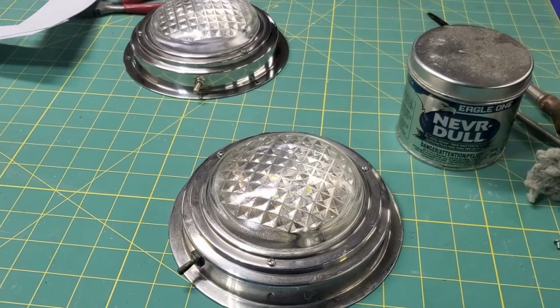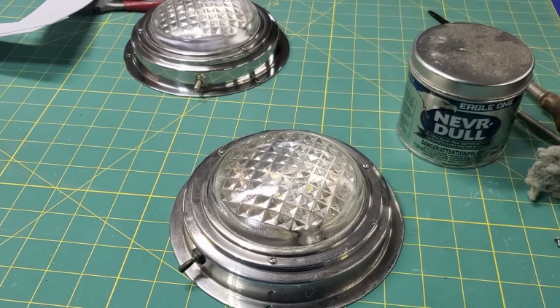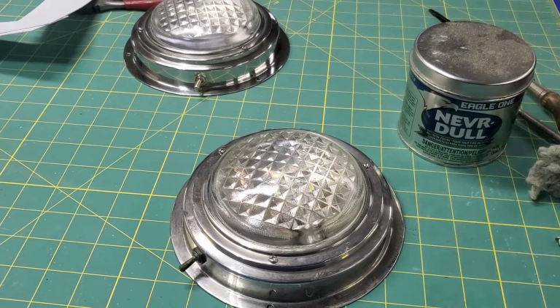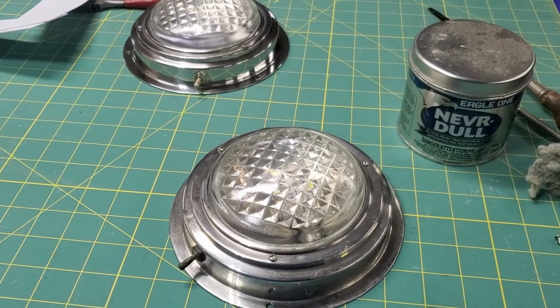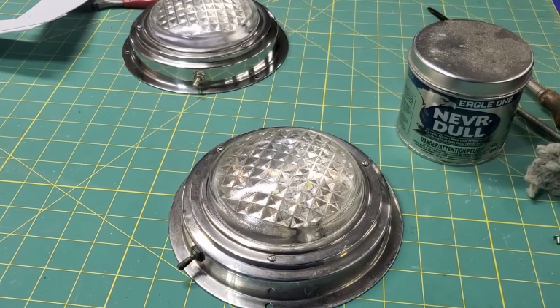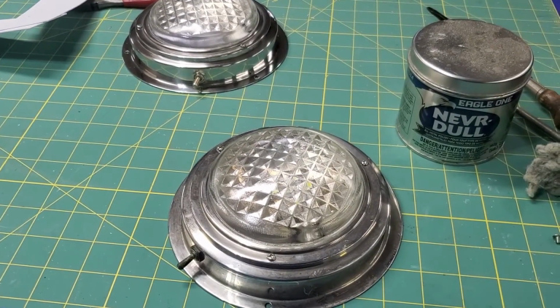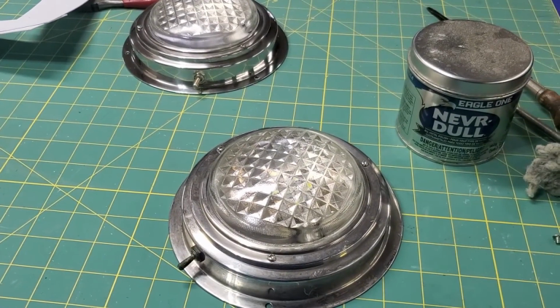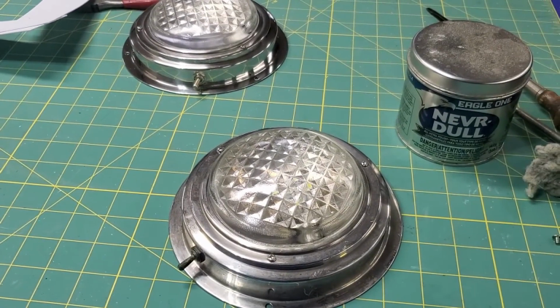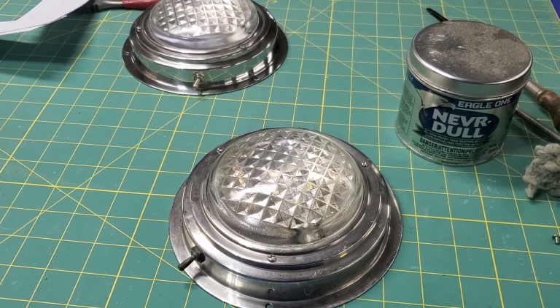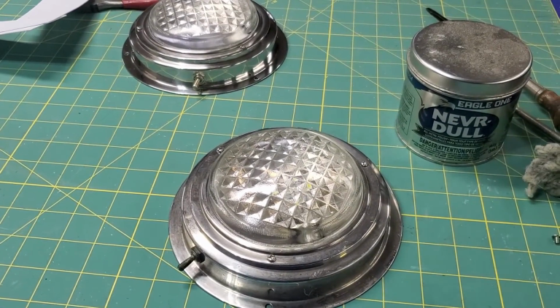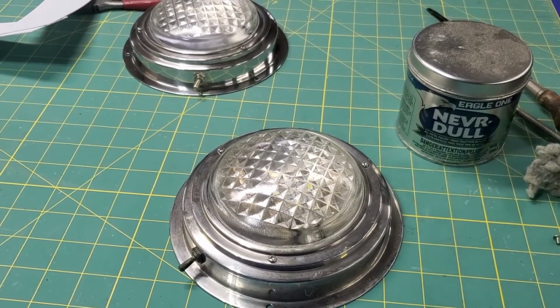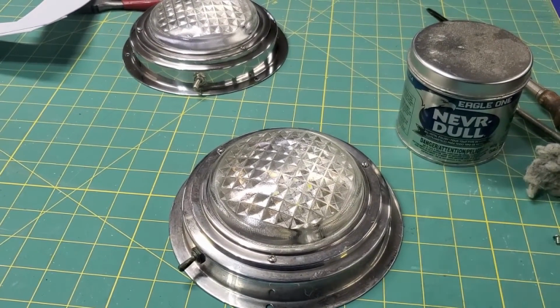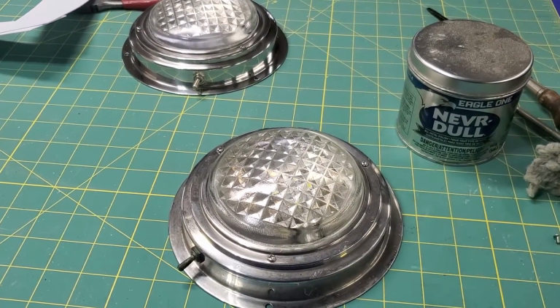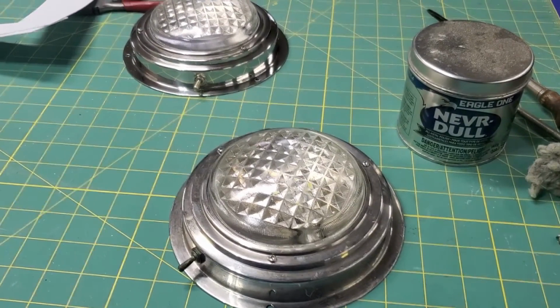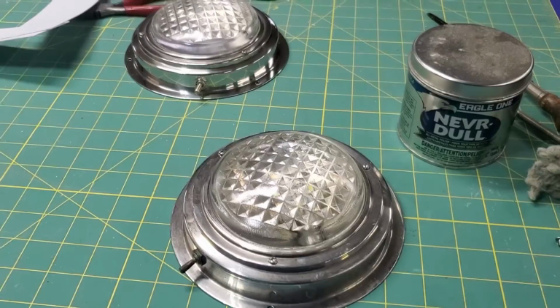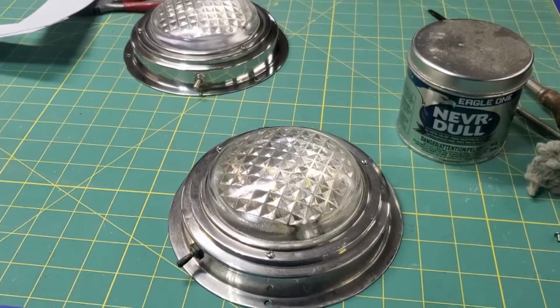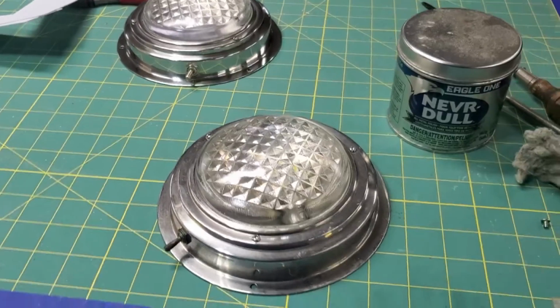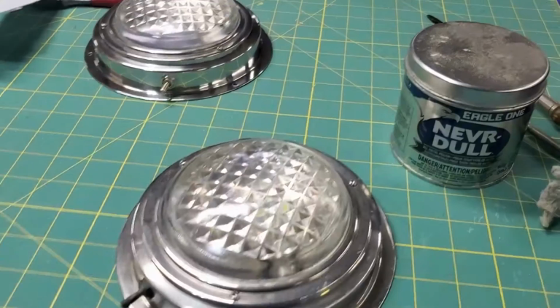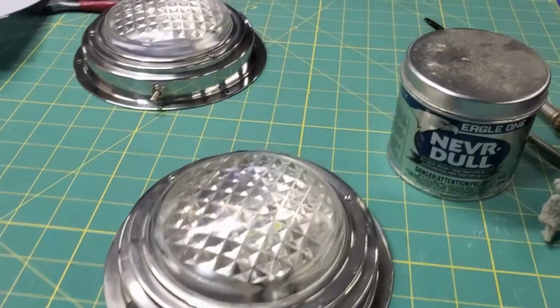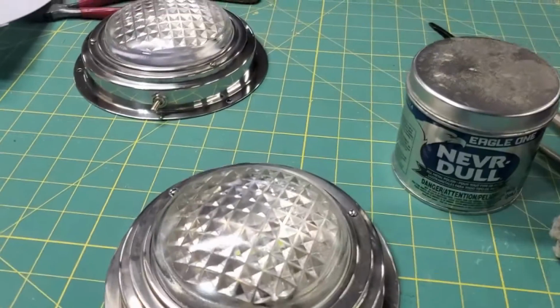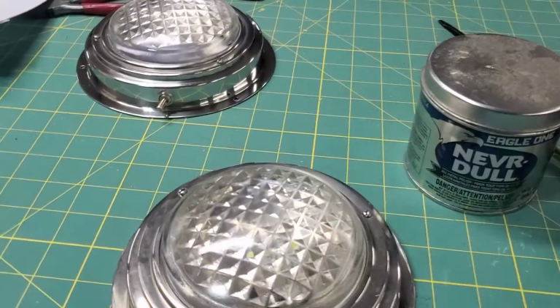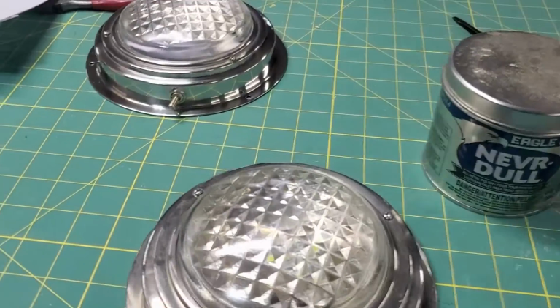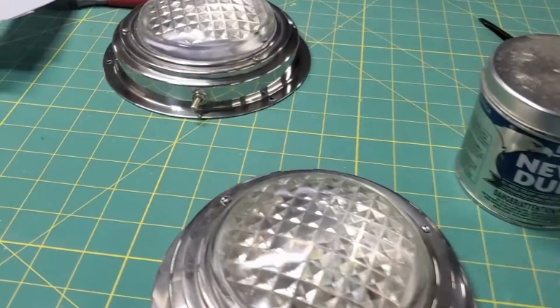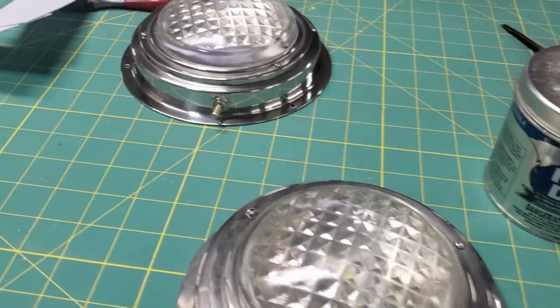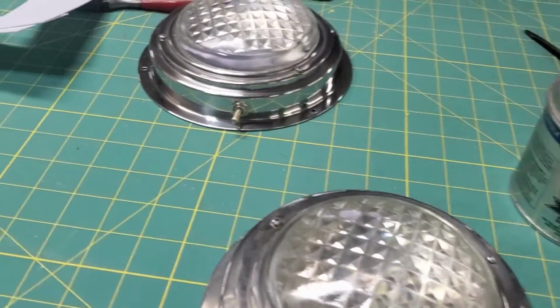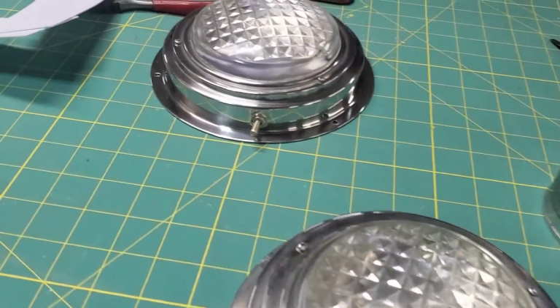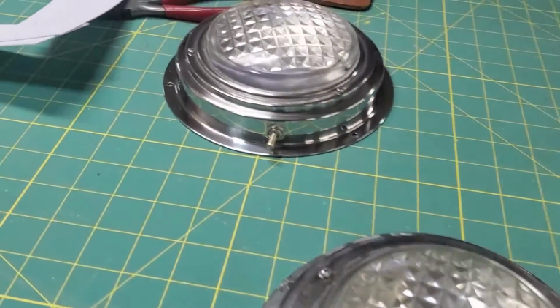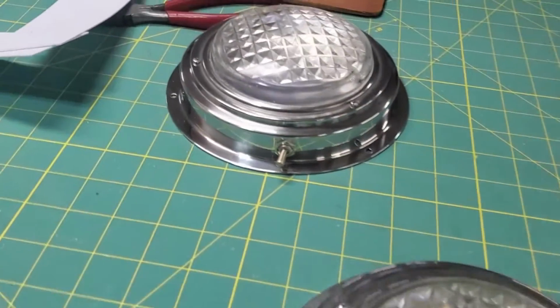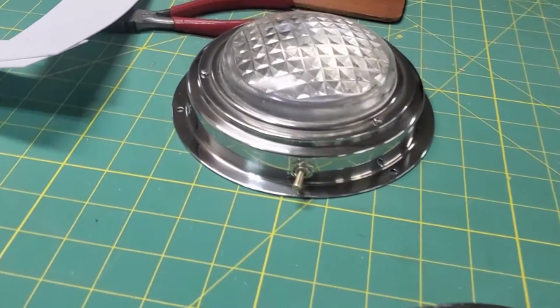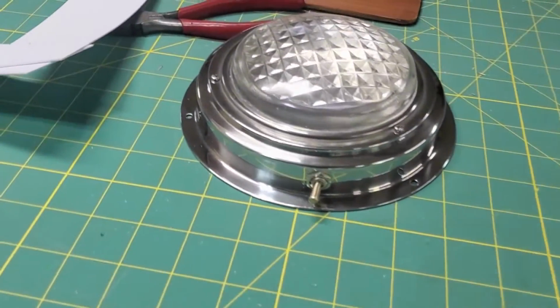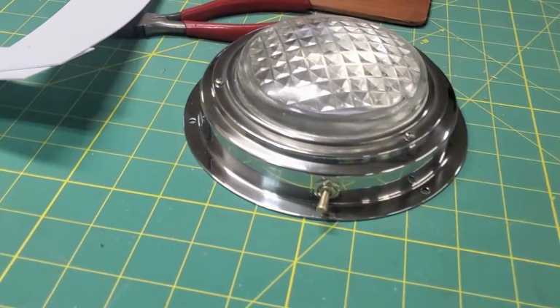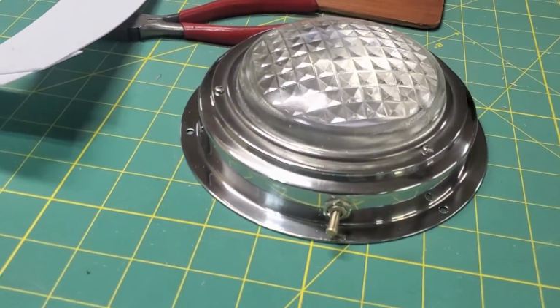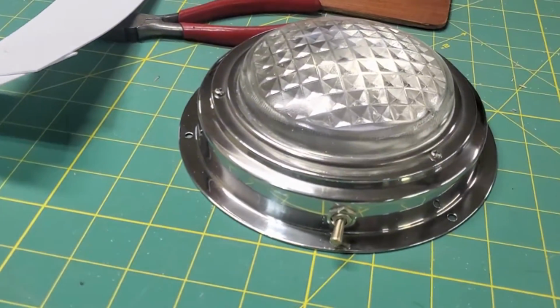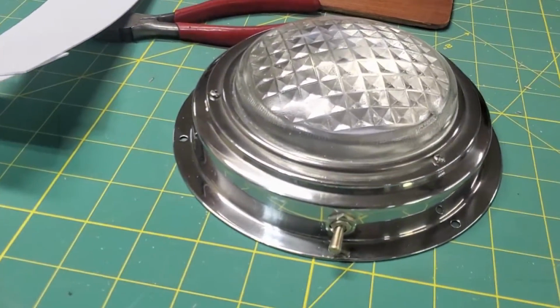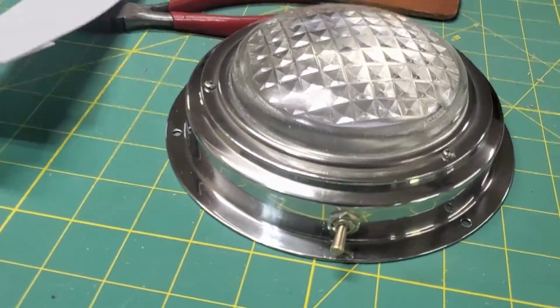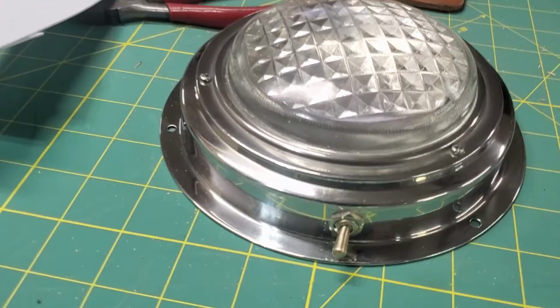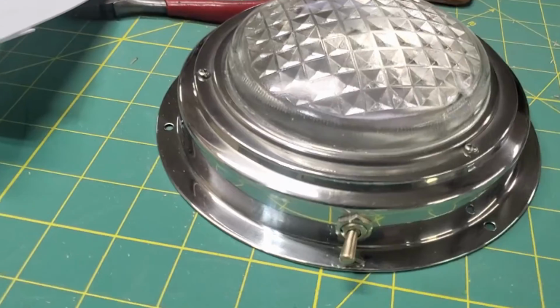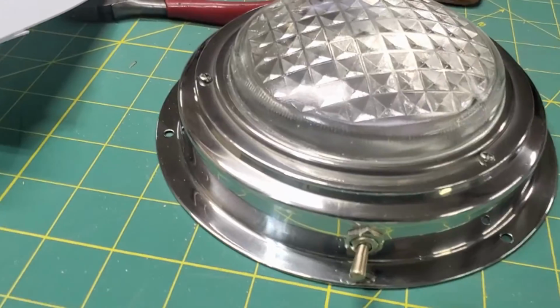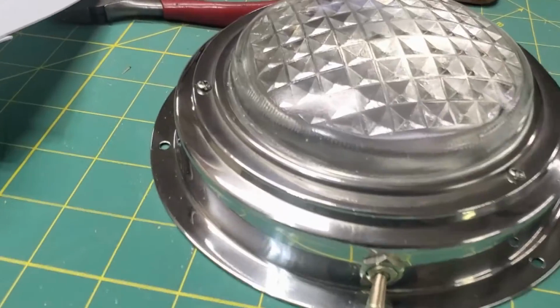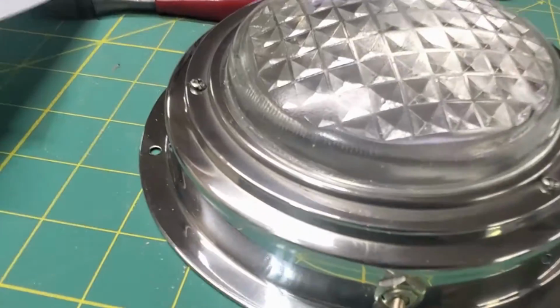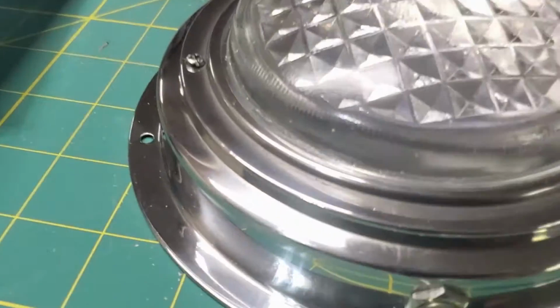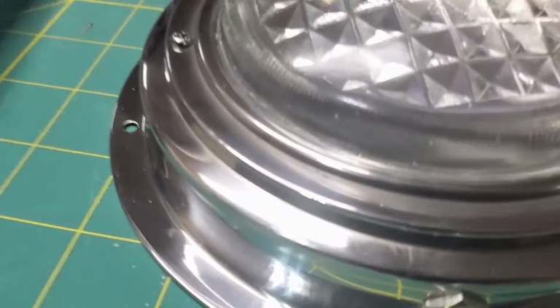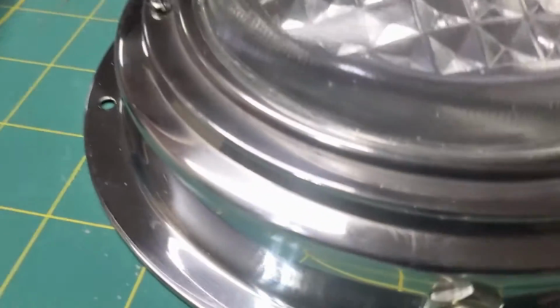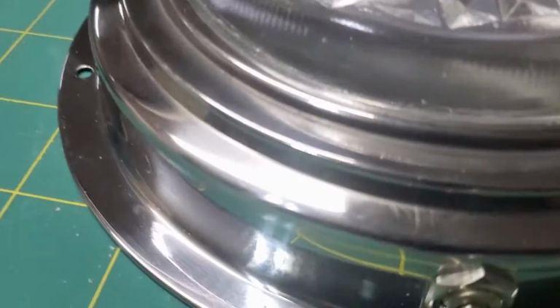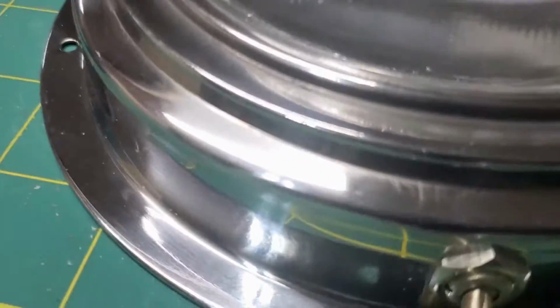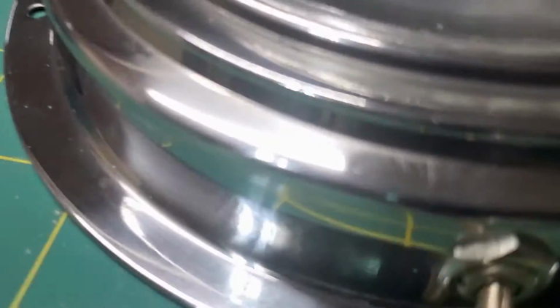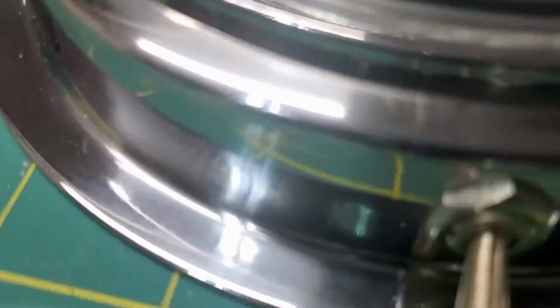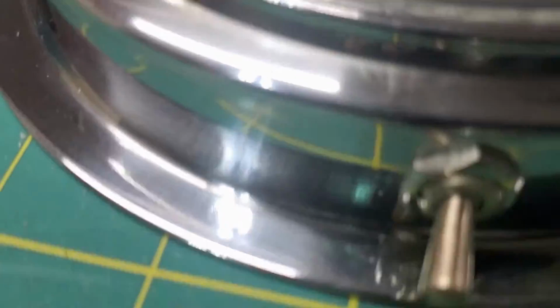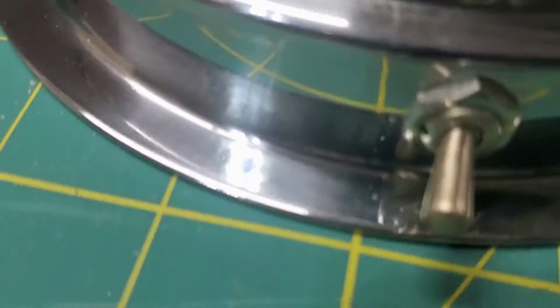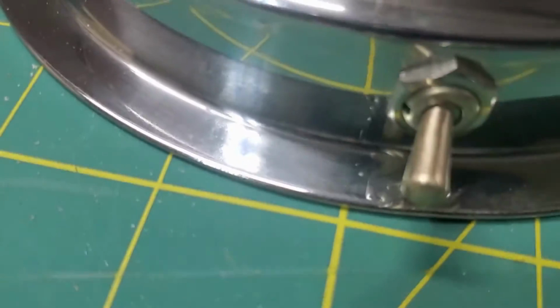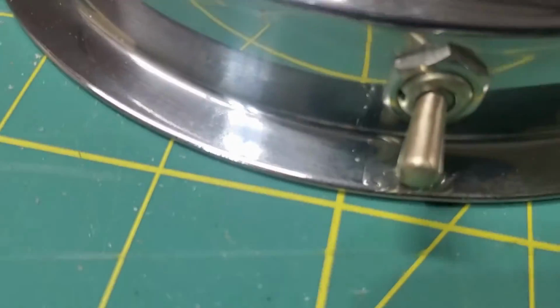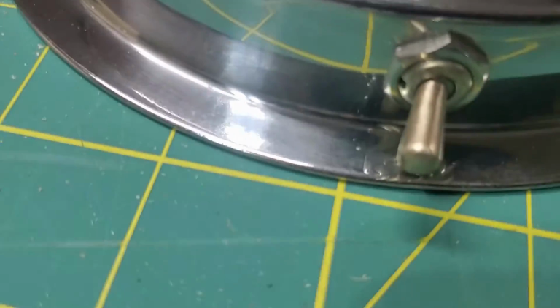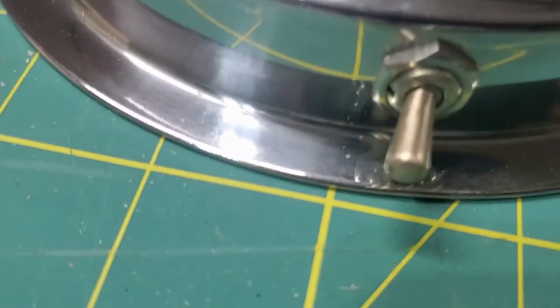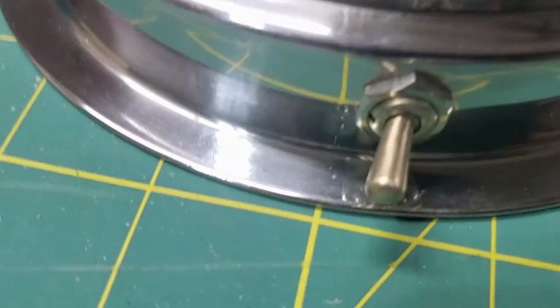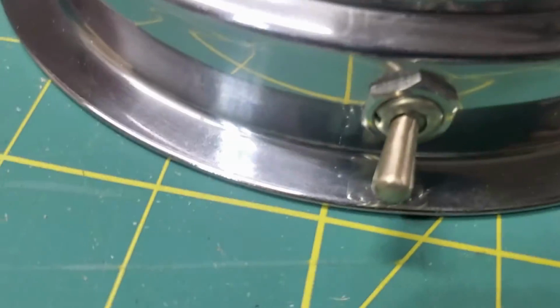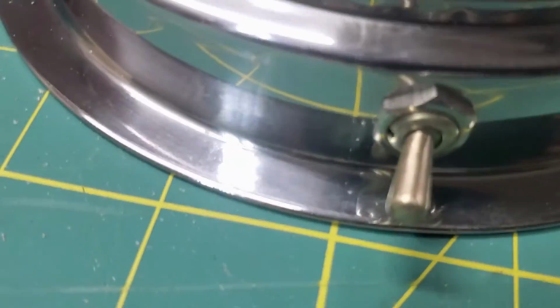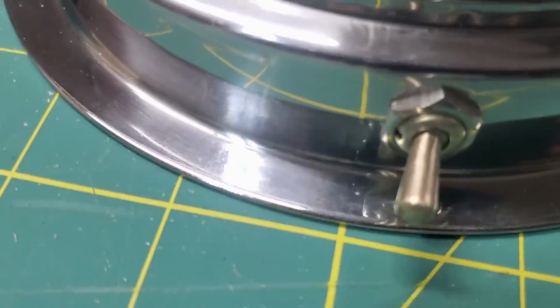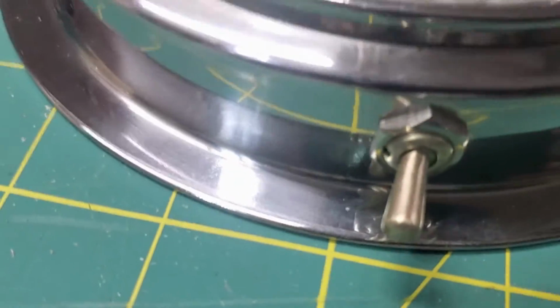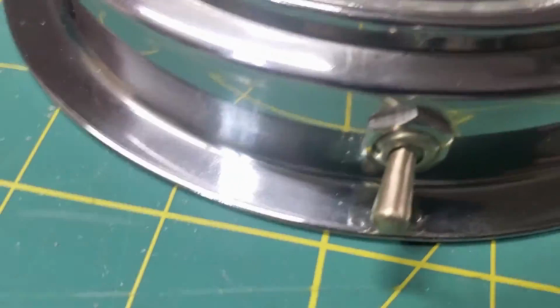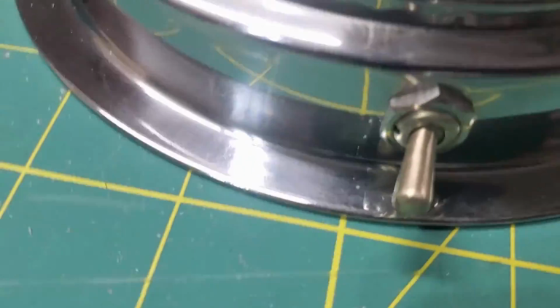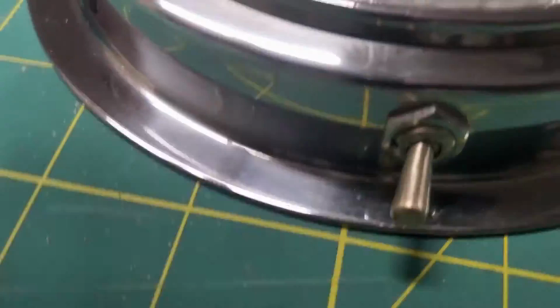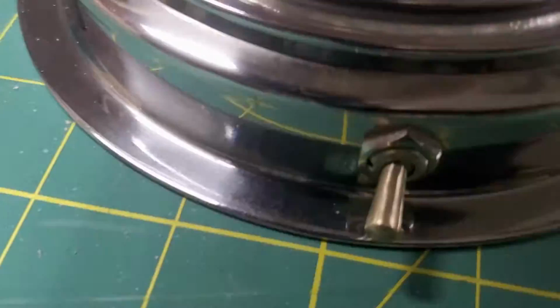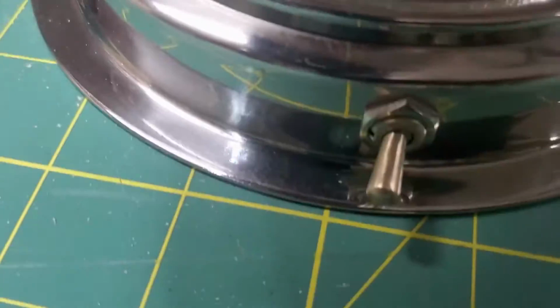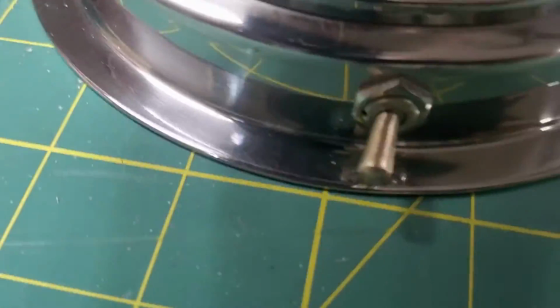I bought some disc-style new LED lights — obviously made in China but they're very cheap and much, much brighter. Anyway, I just cleaned this light up right here. You can see this nice switch.